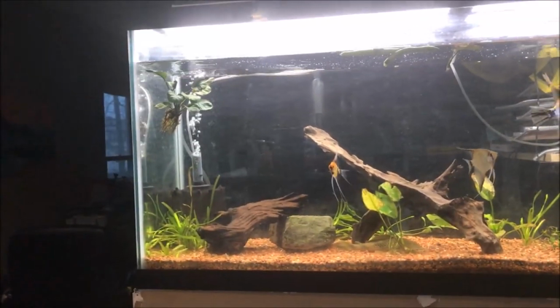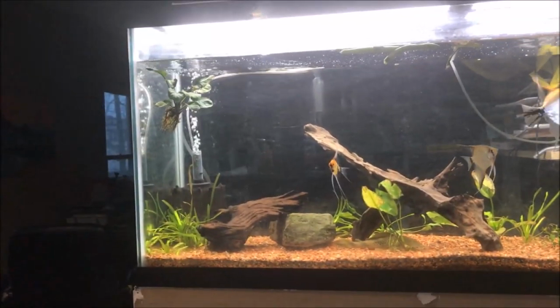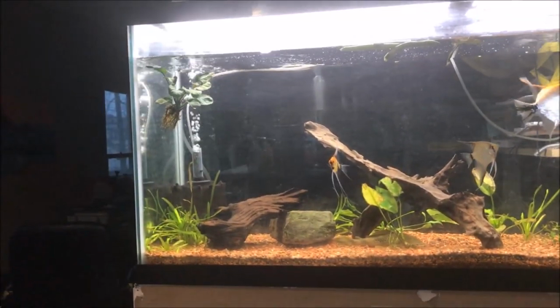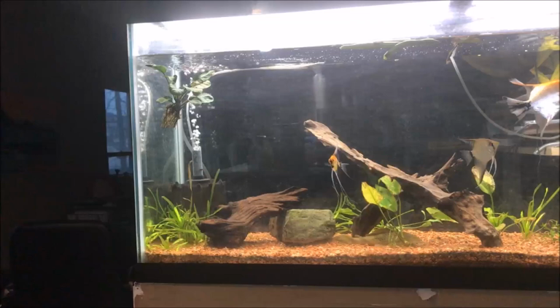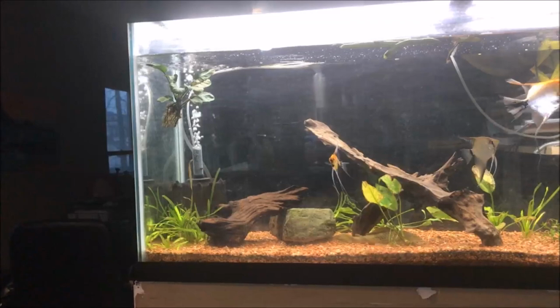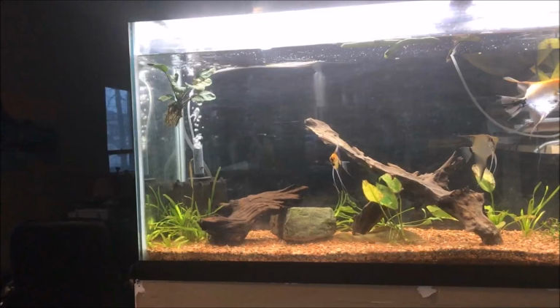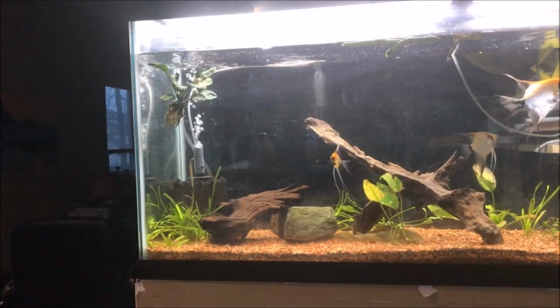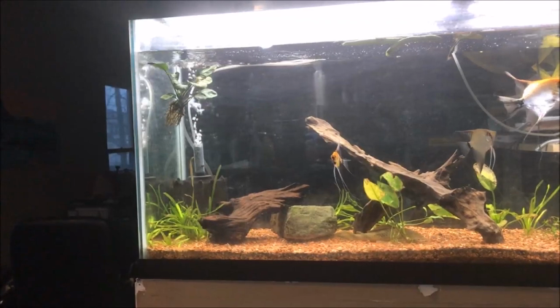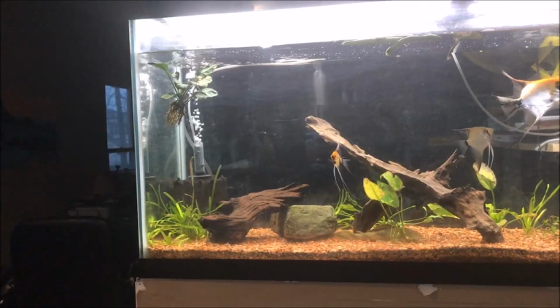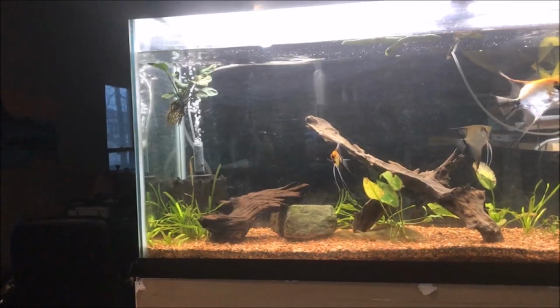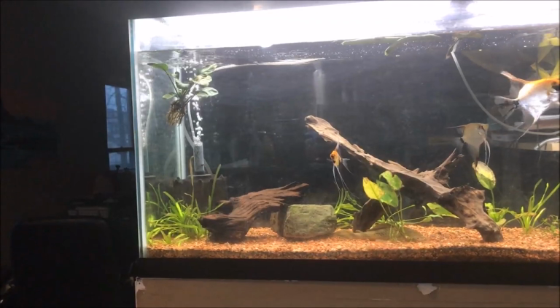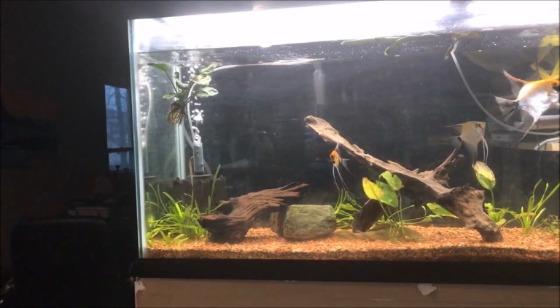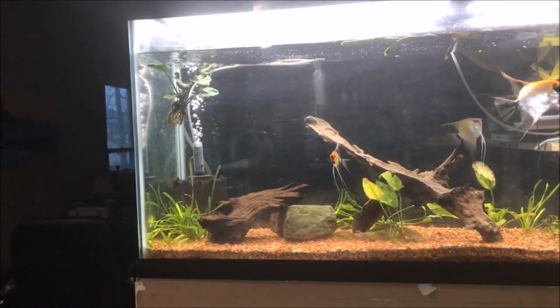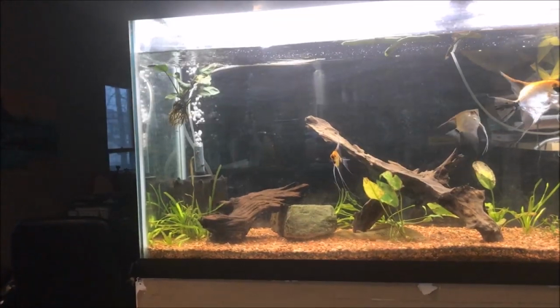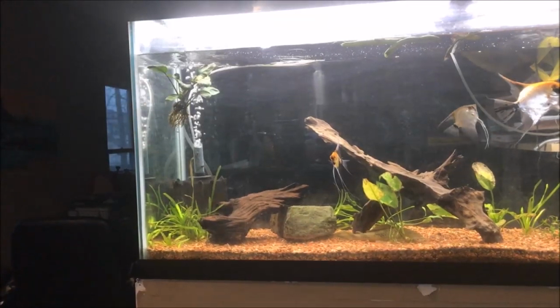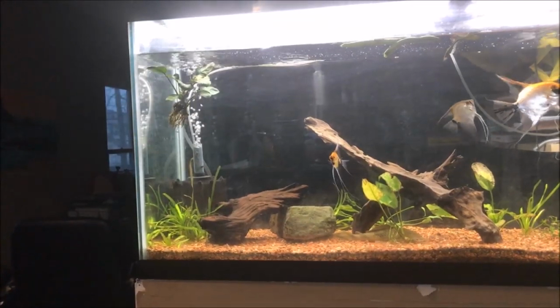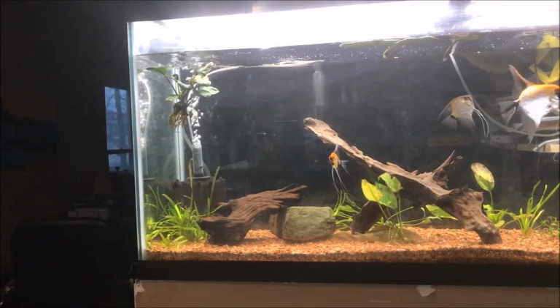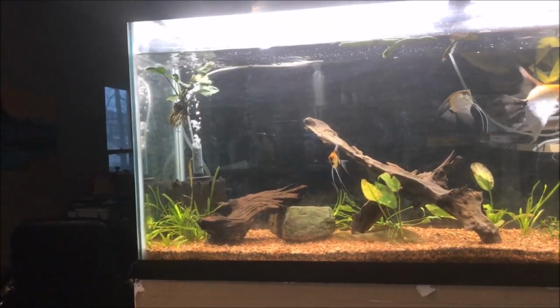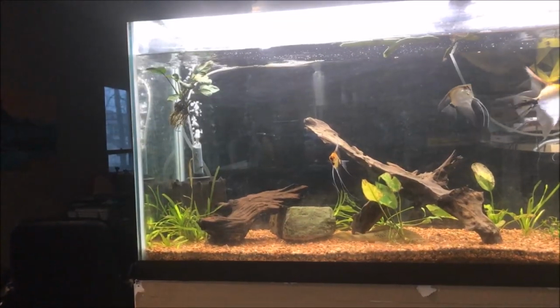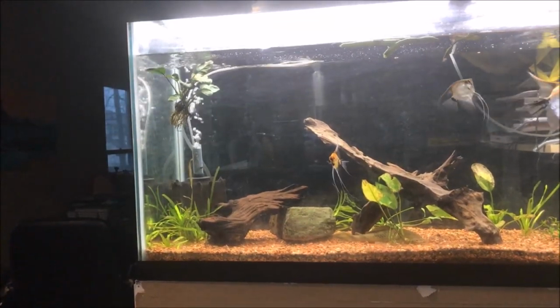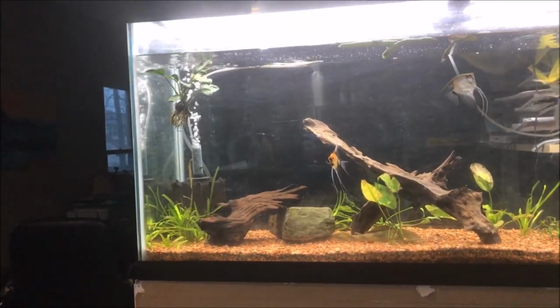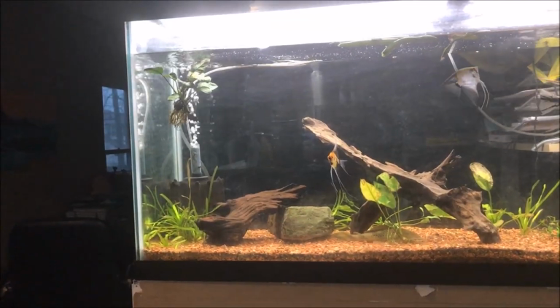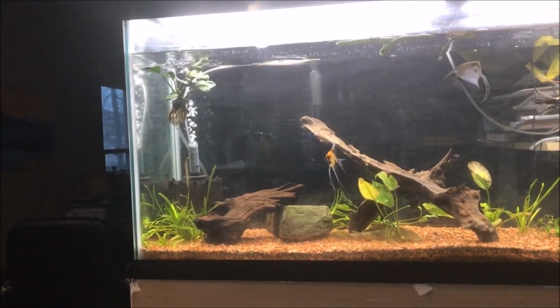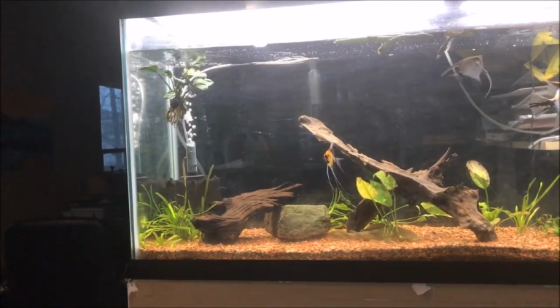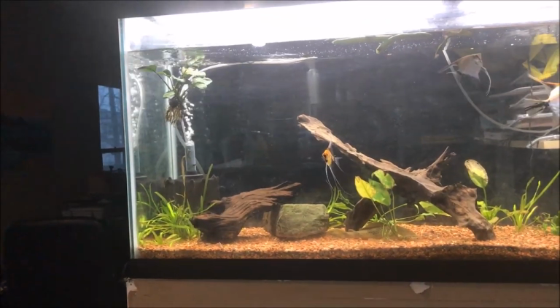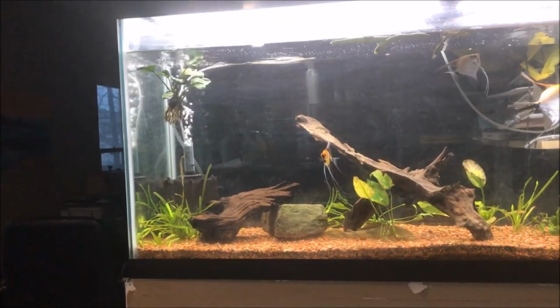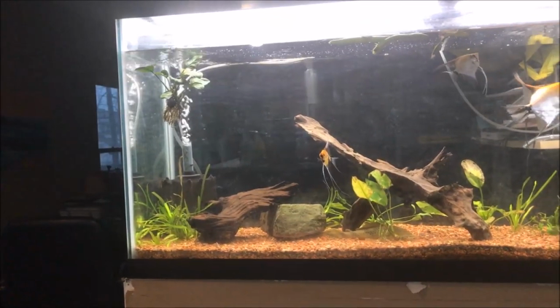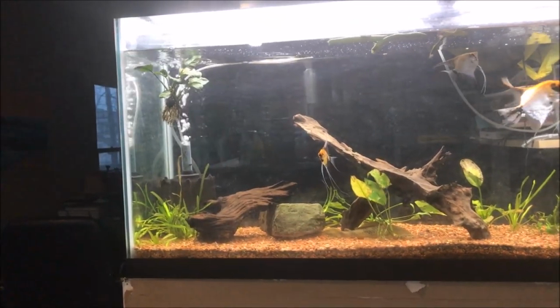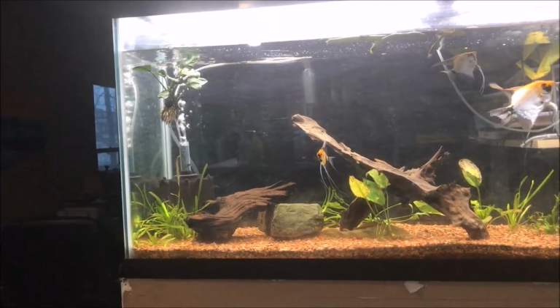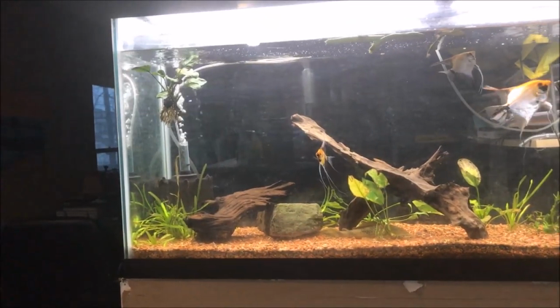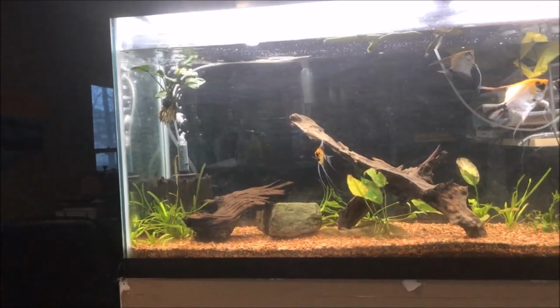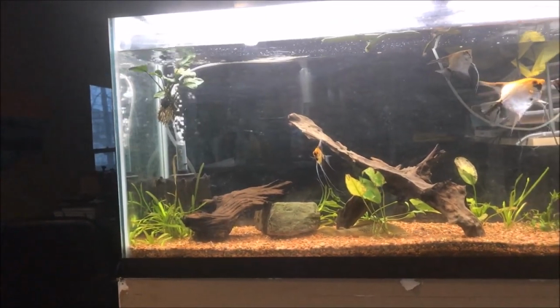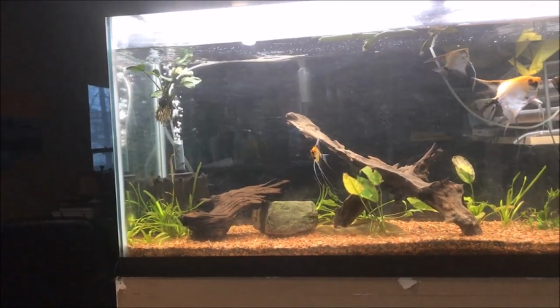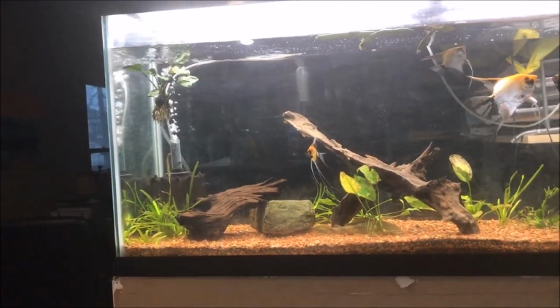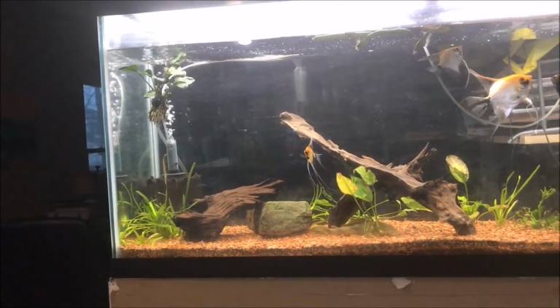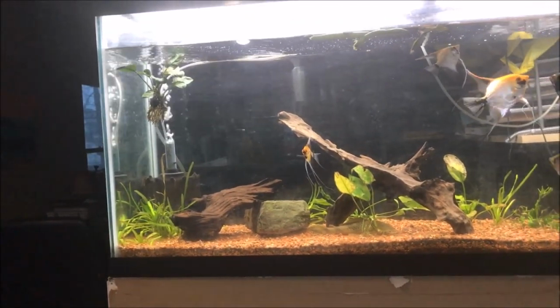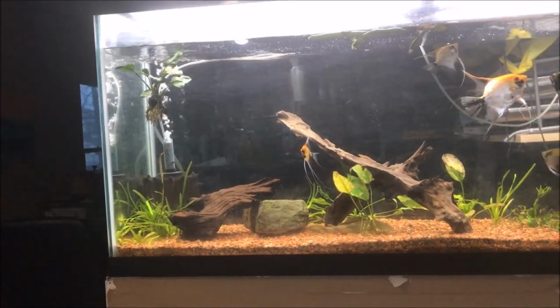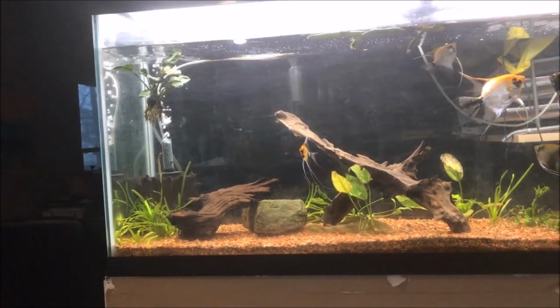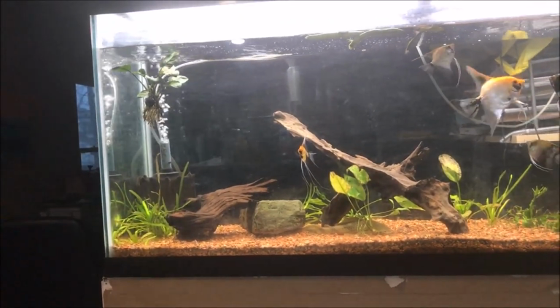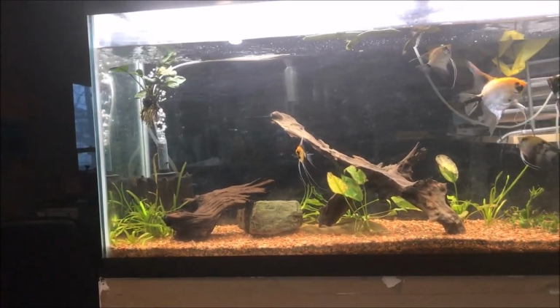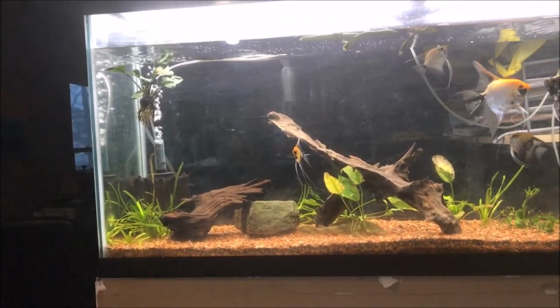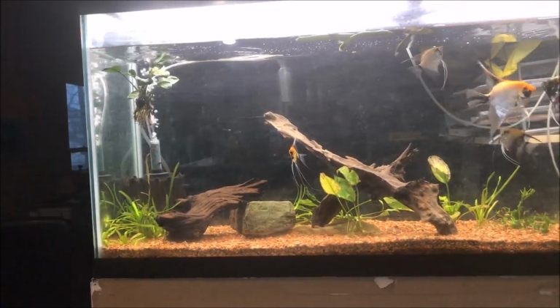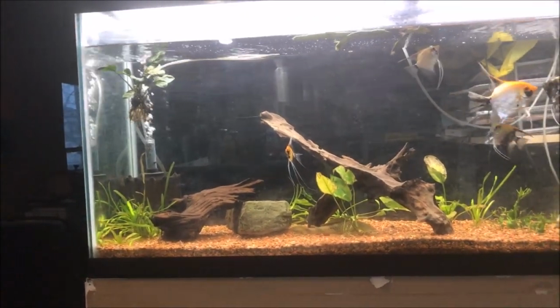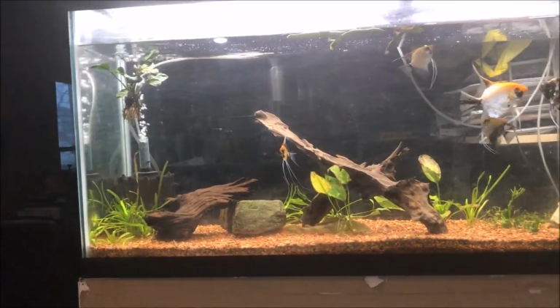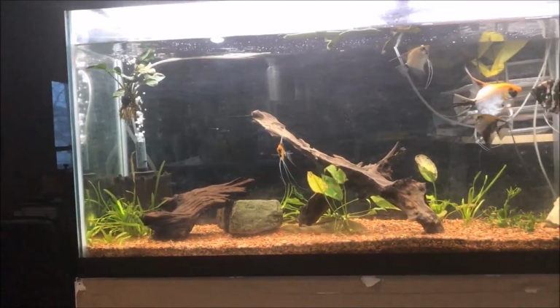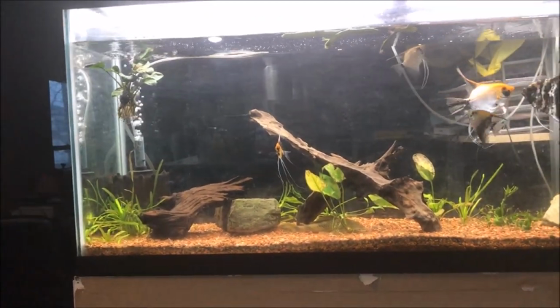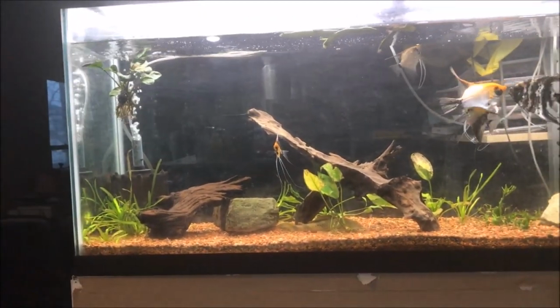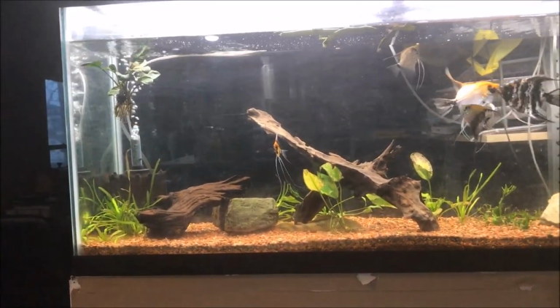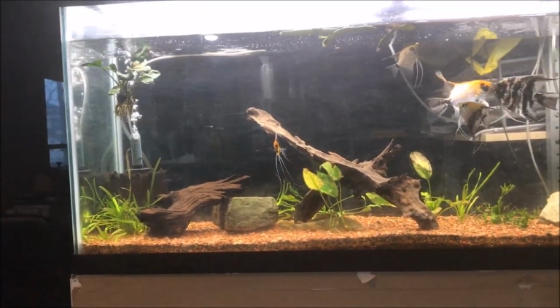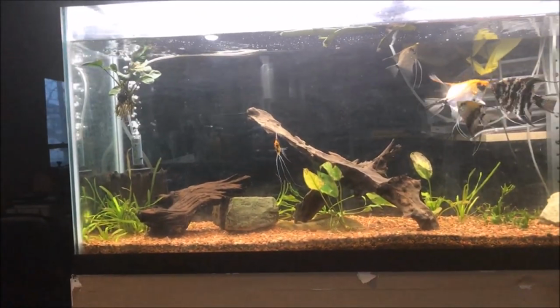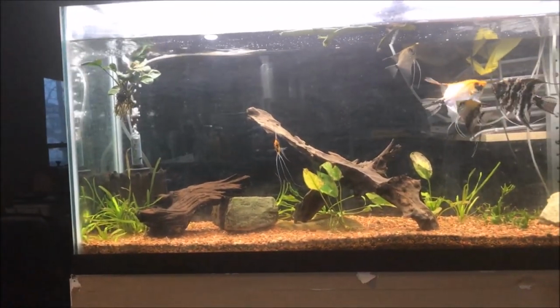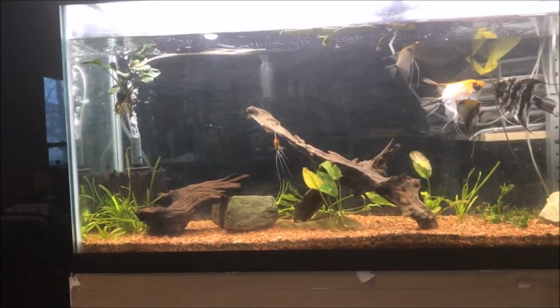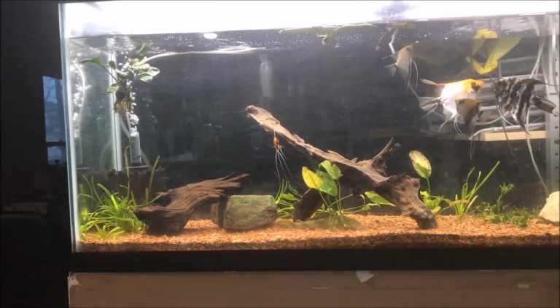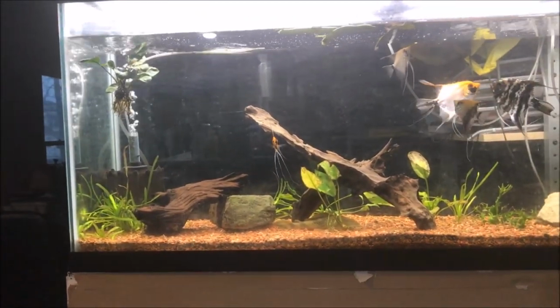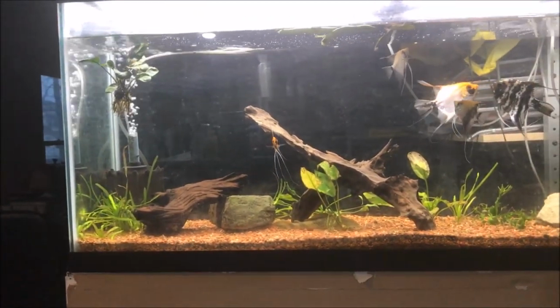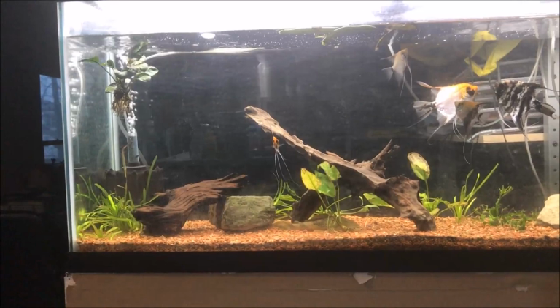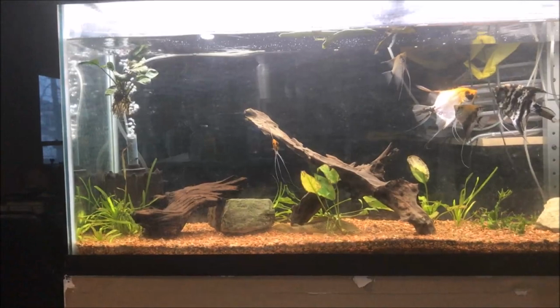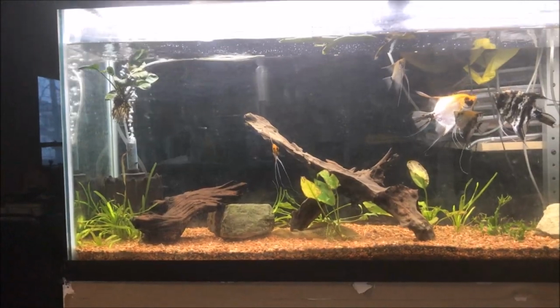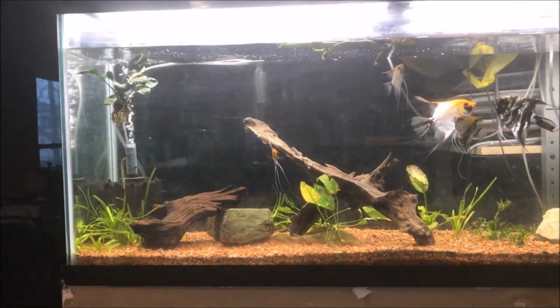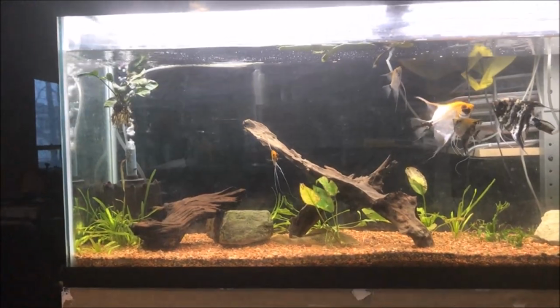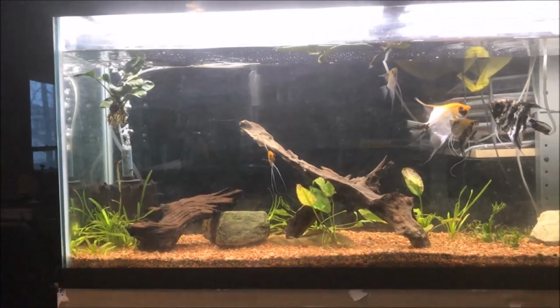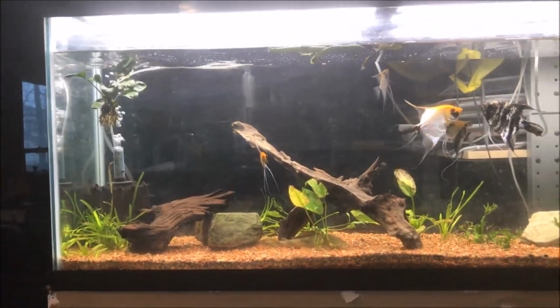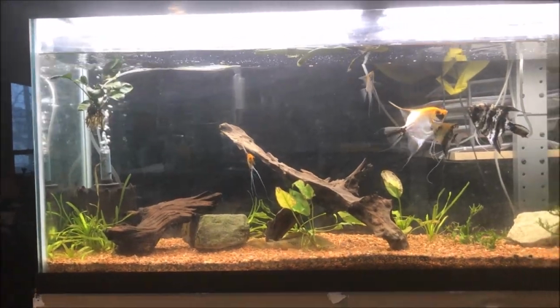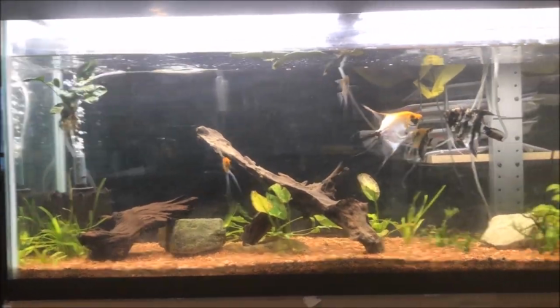Back to why haven't I changed water? No need to. I could probably test the water, but I'm too lazy. I don't want to.